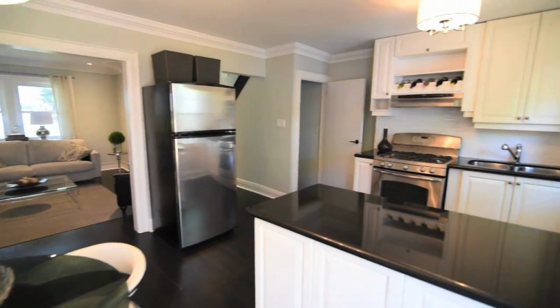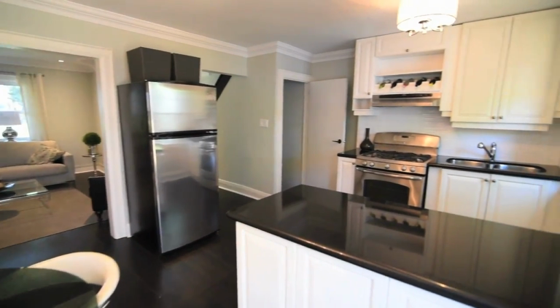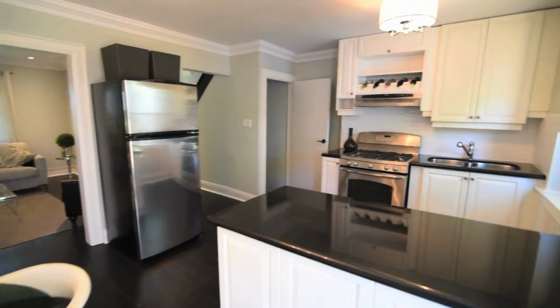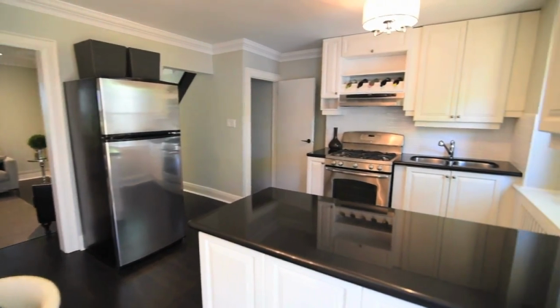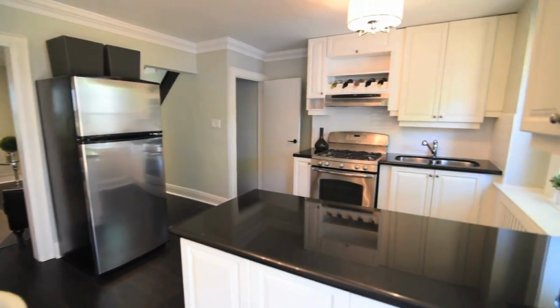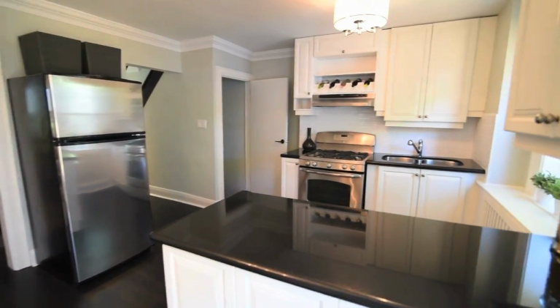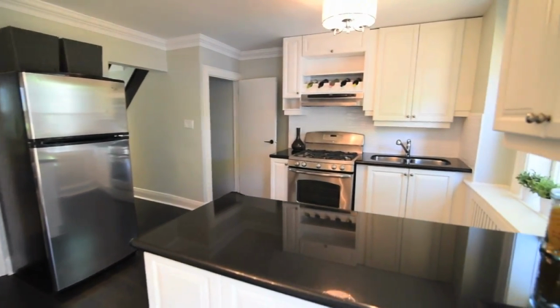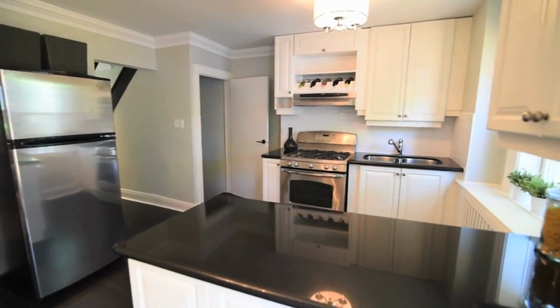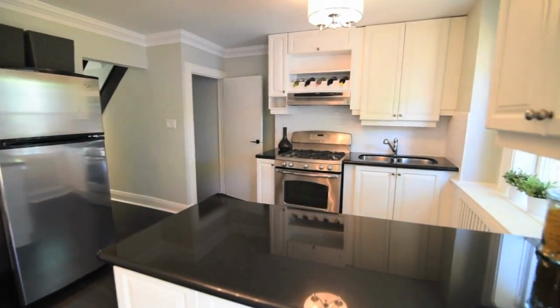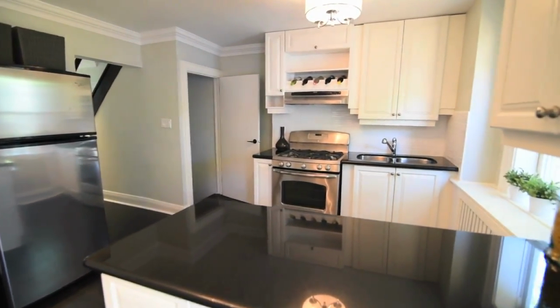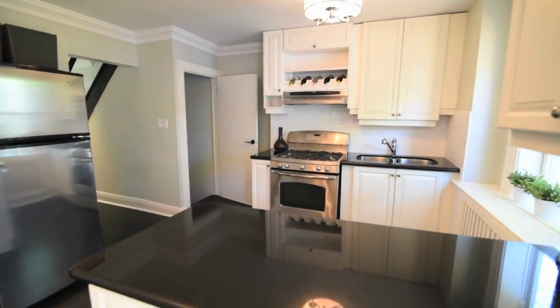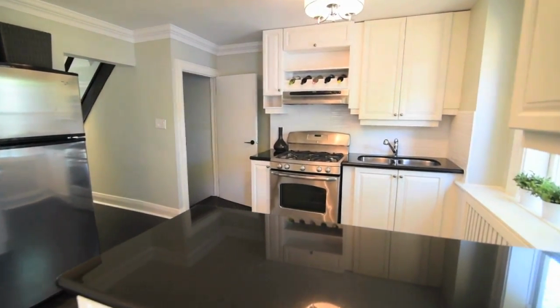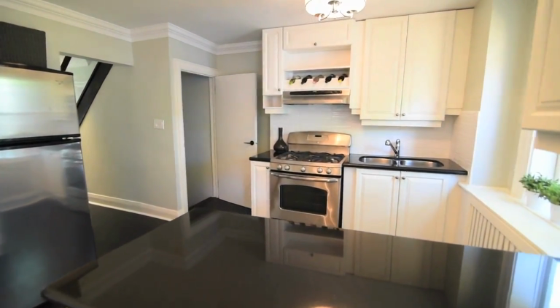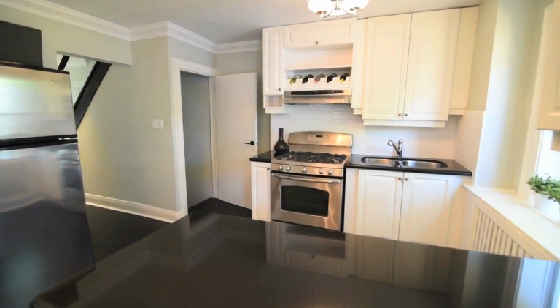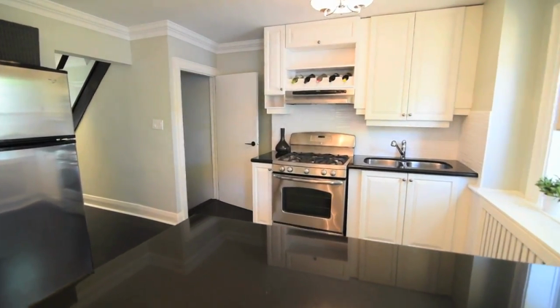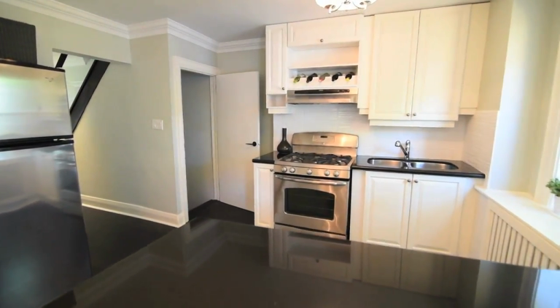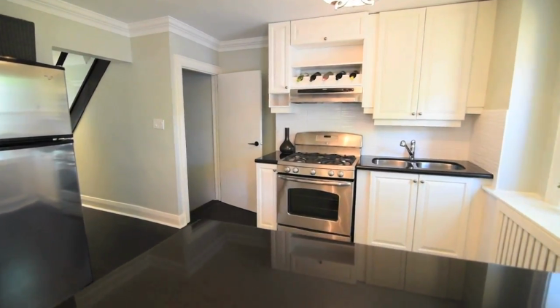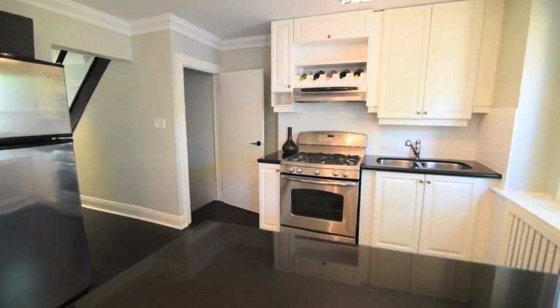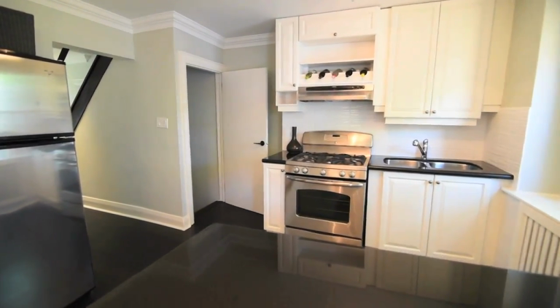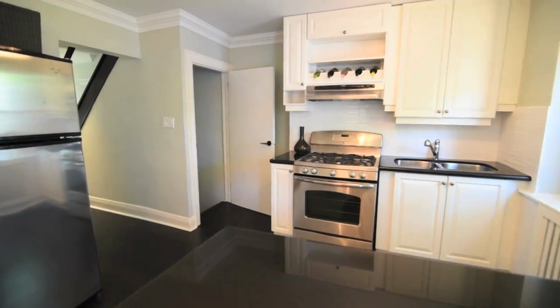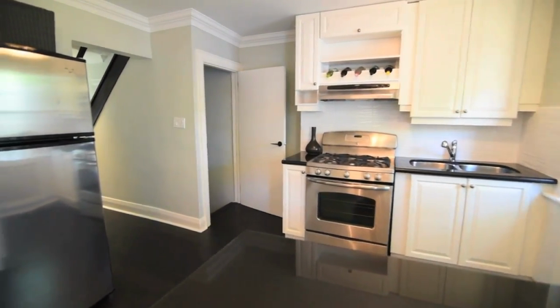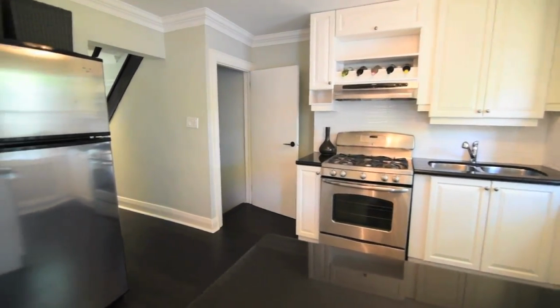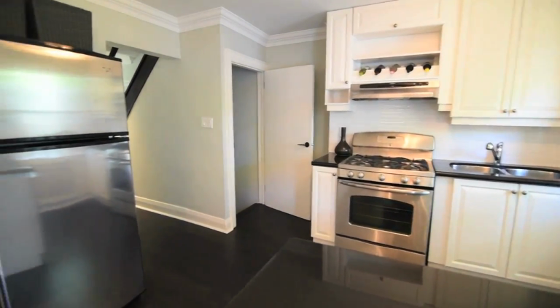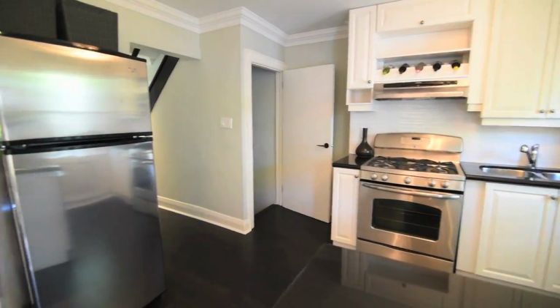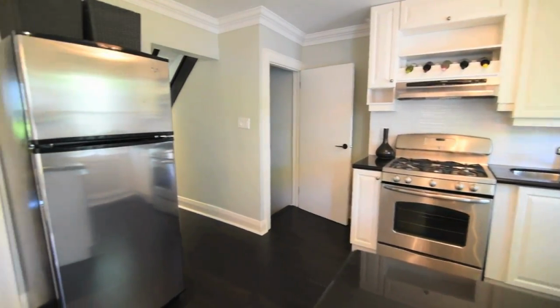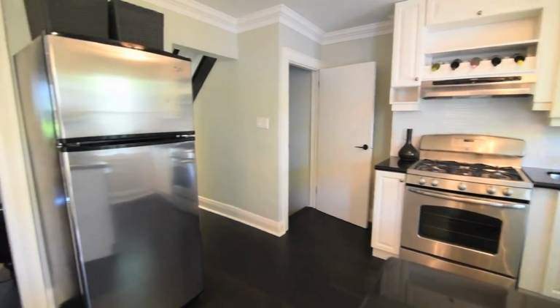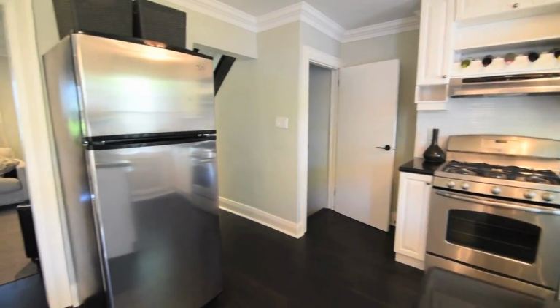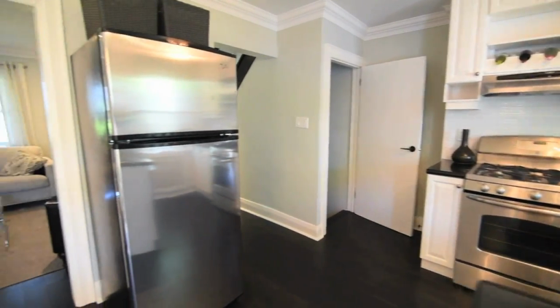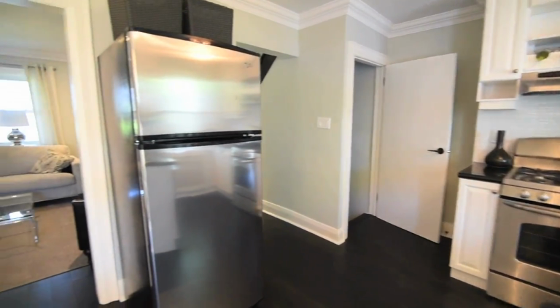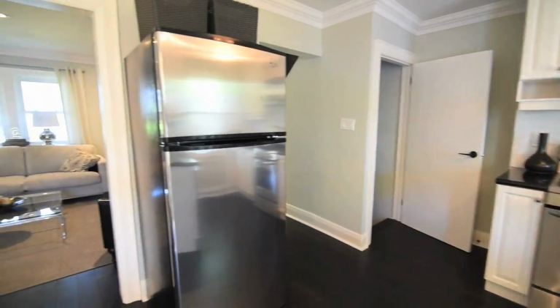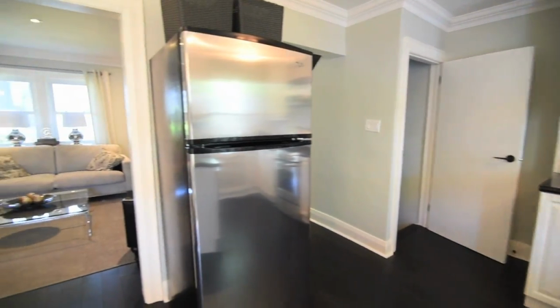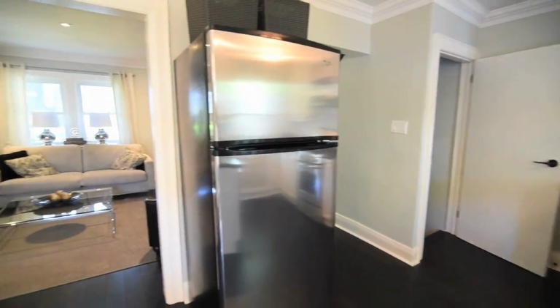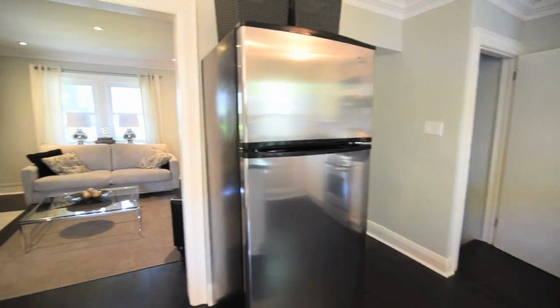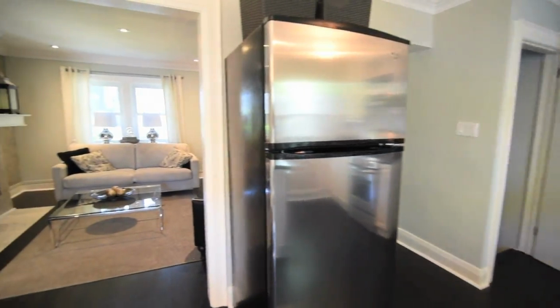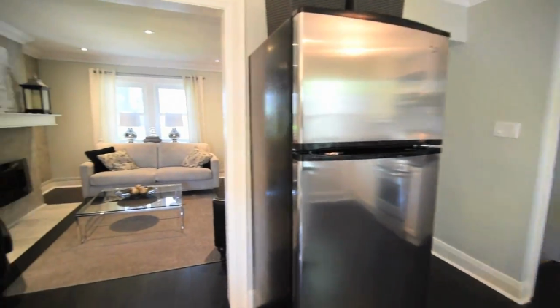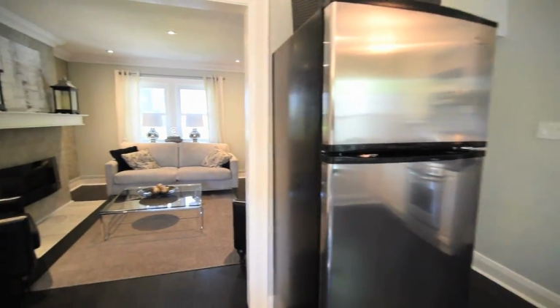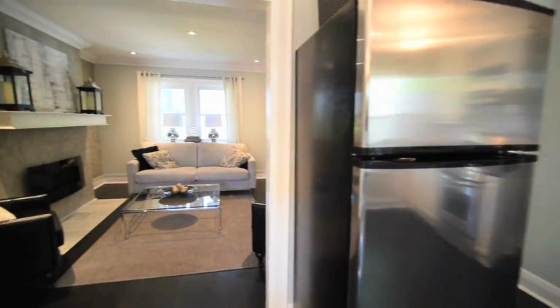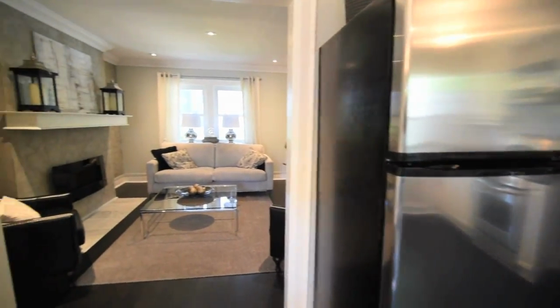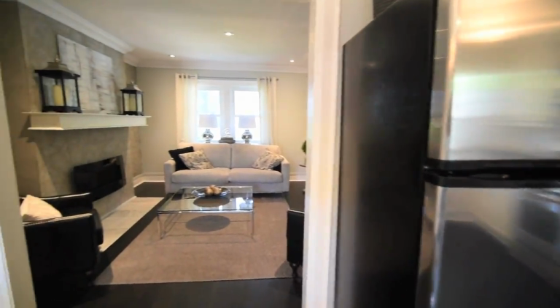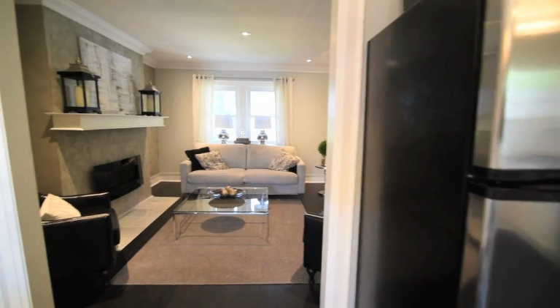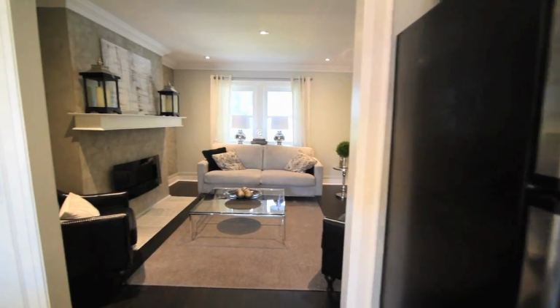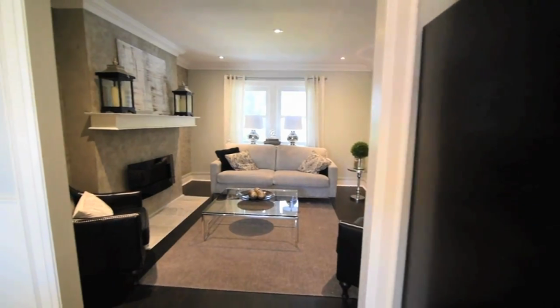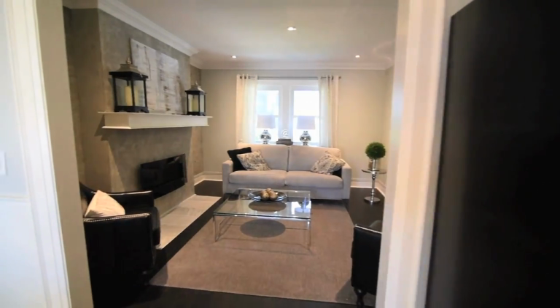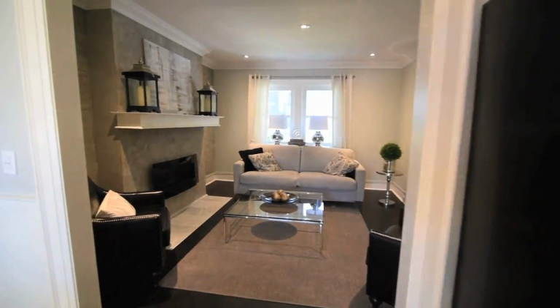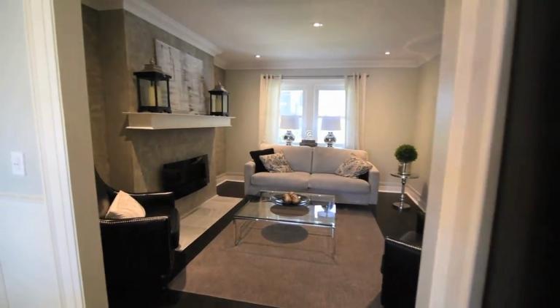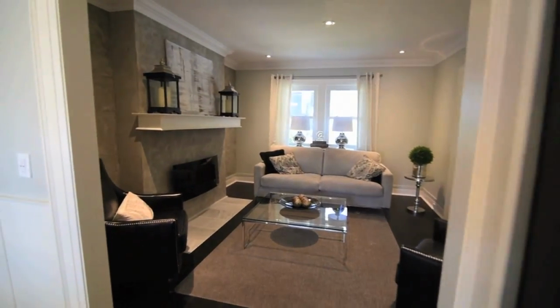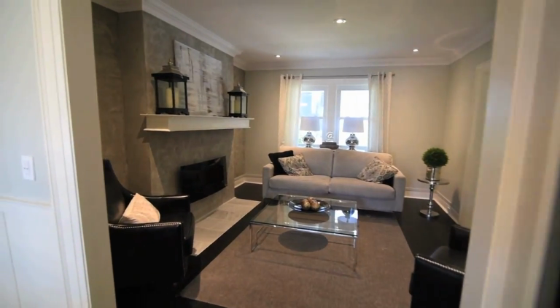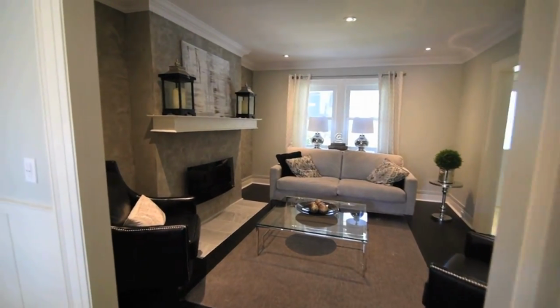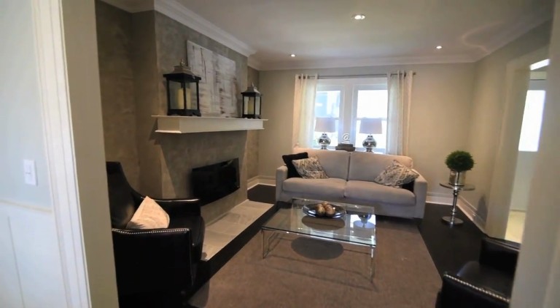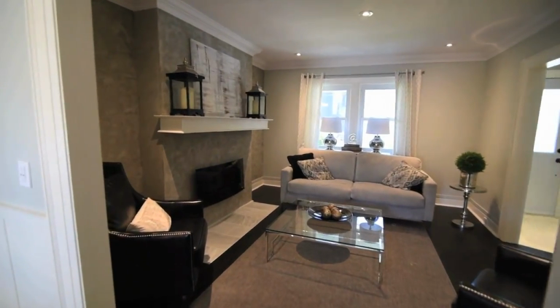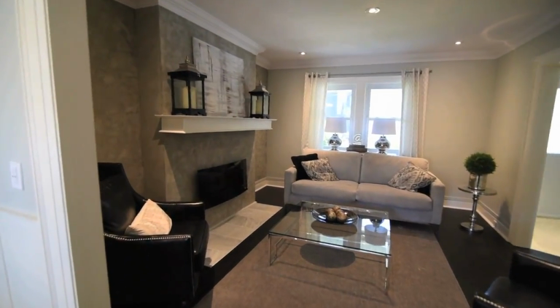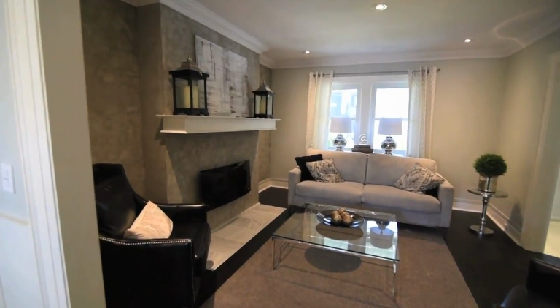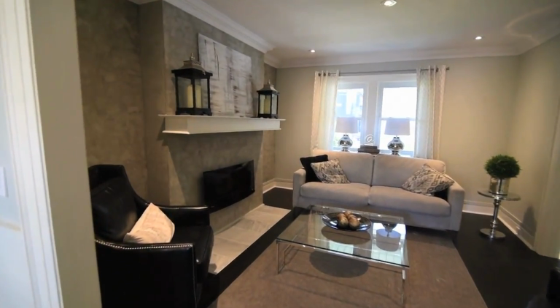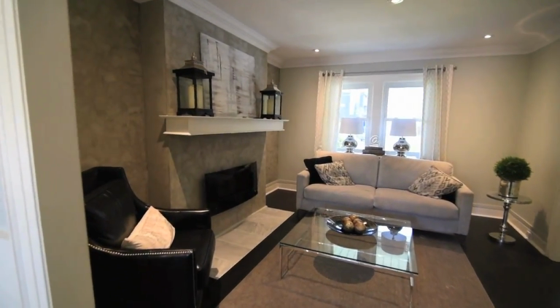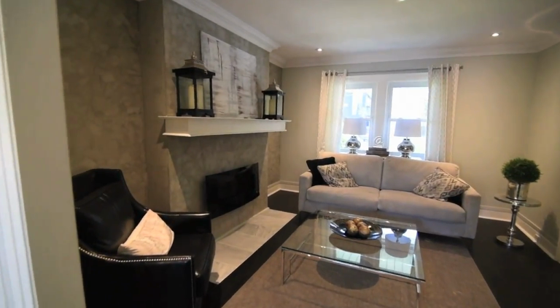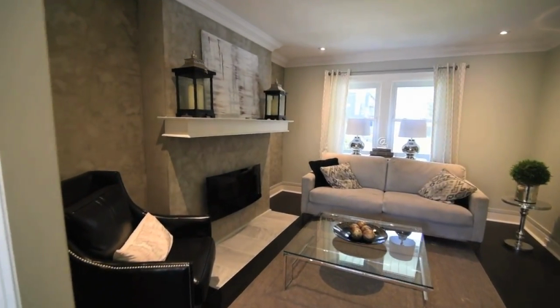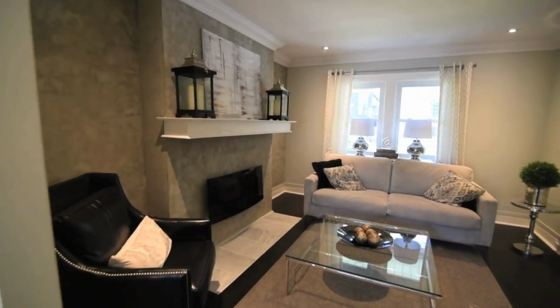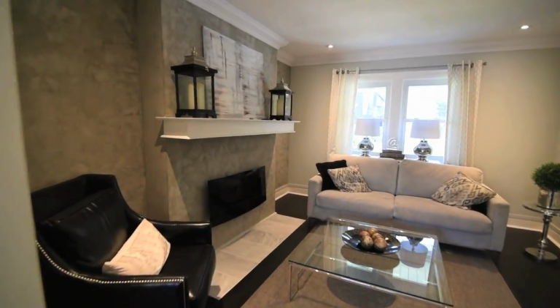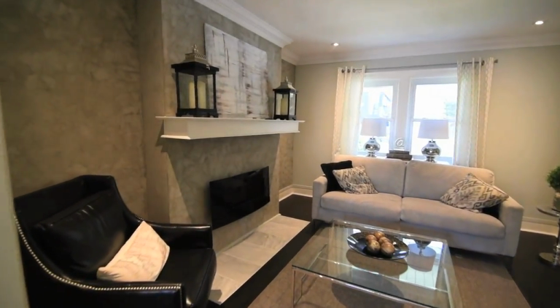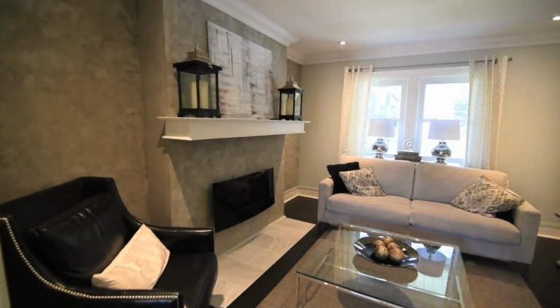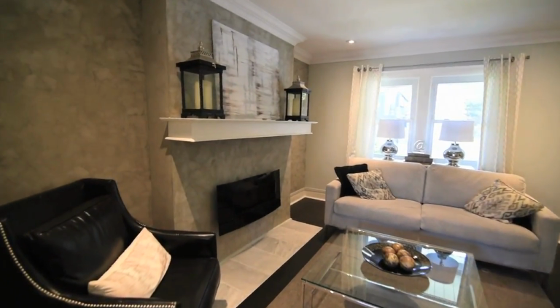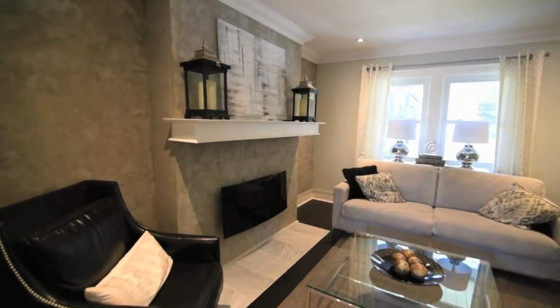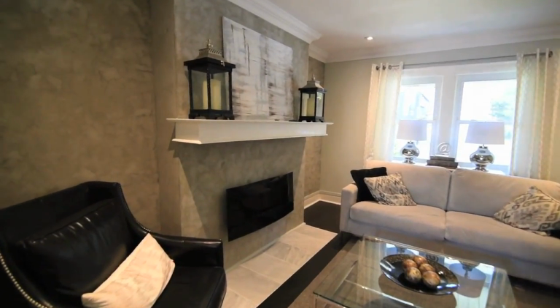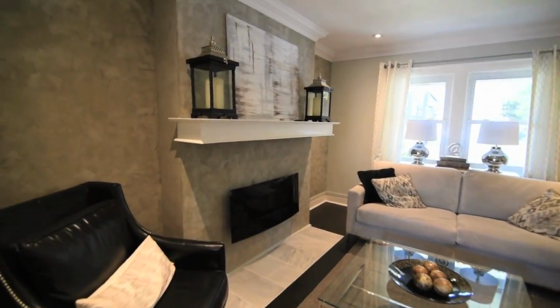Some updates to this home include new windows and doors, new window coverings, new mechanicals, walls, as well as new pot lighting.